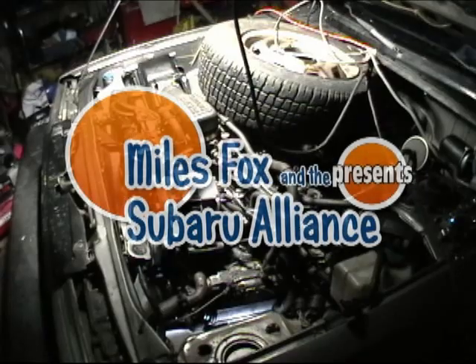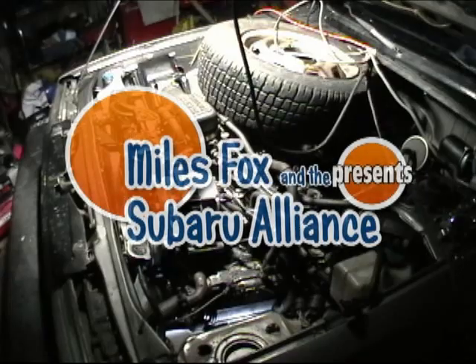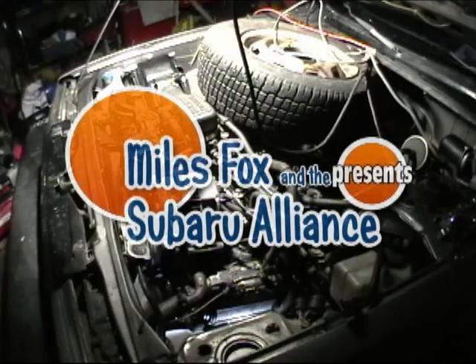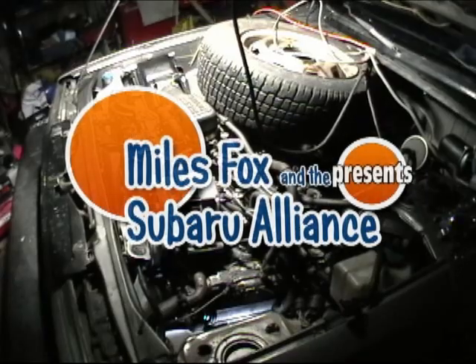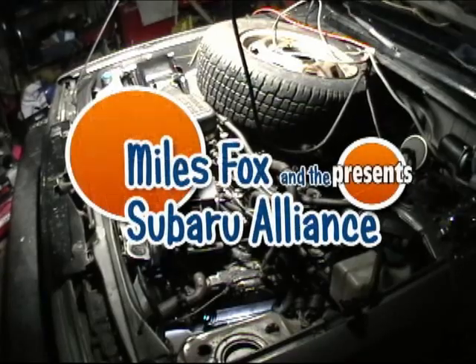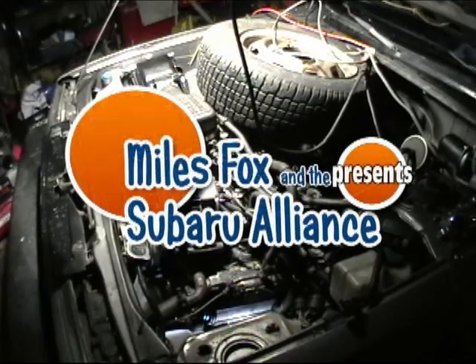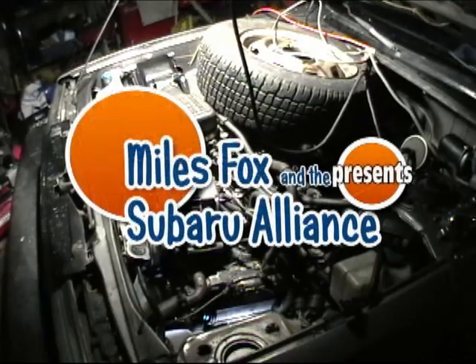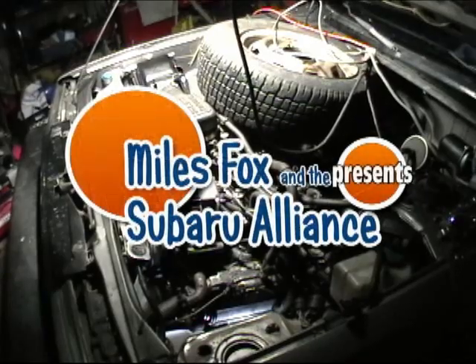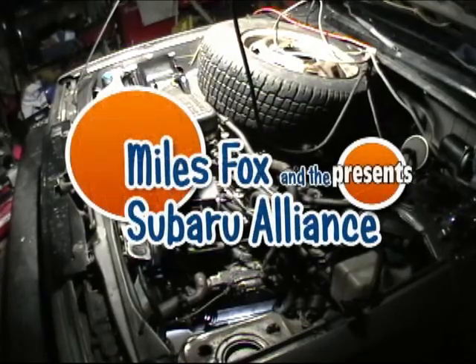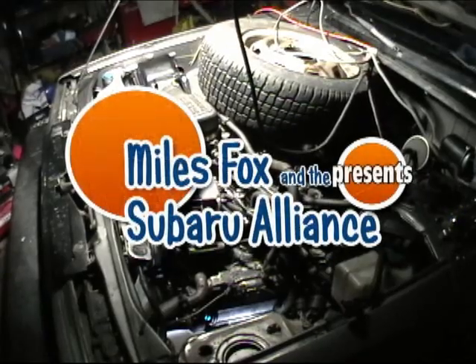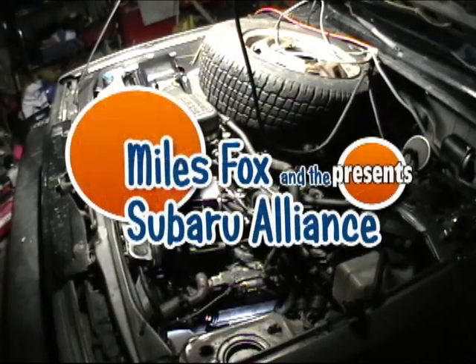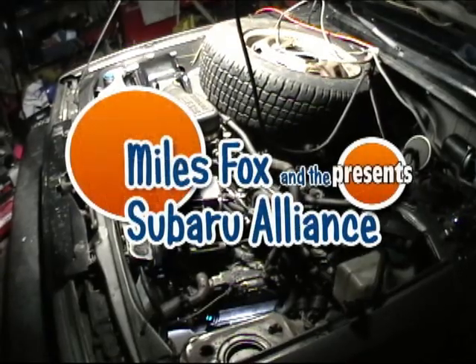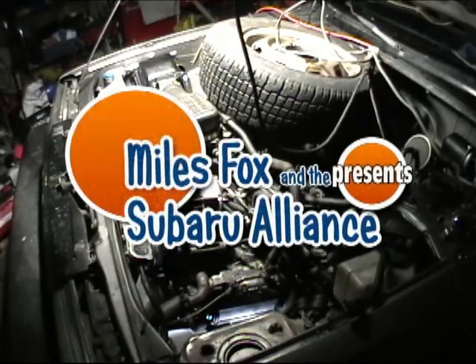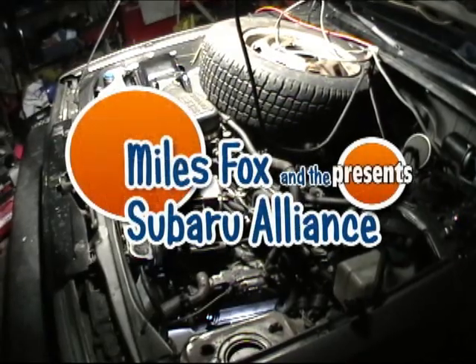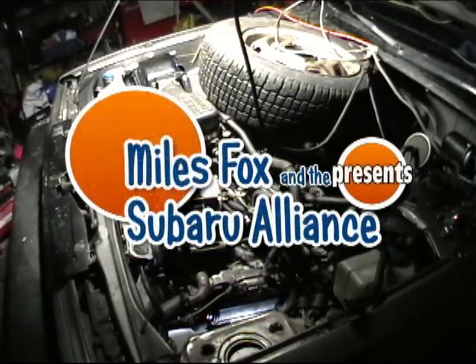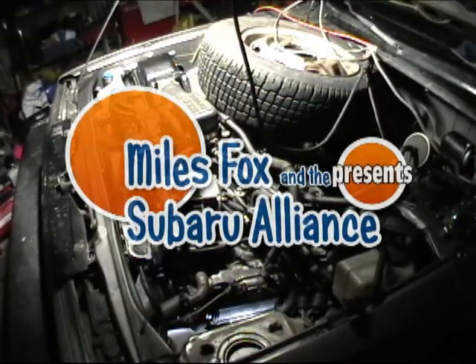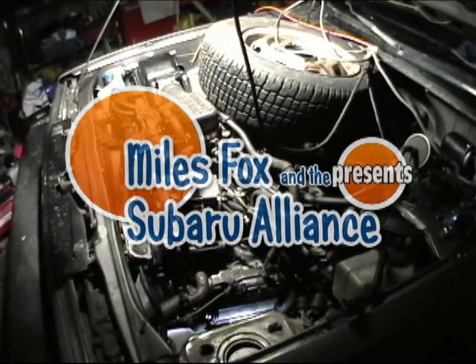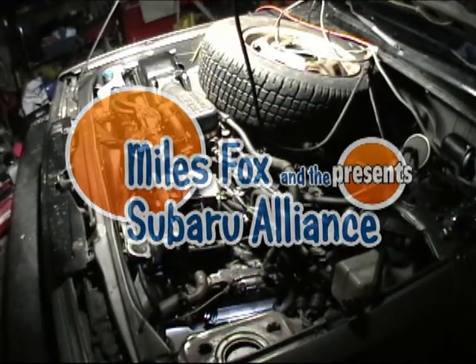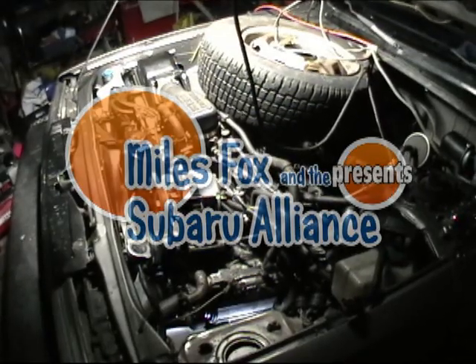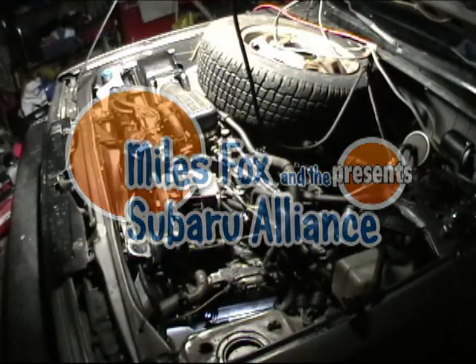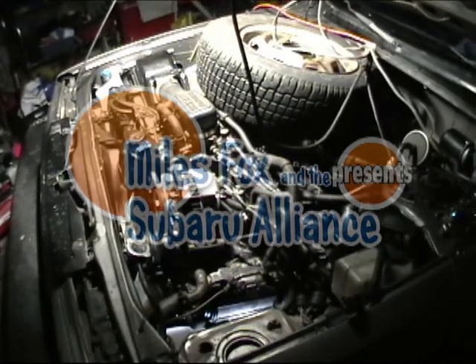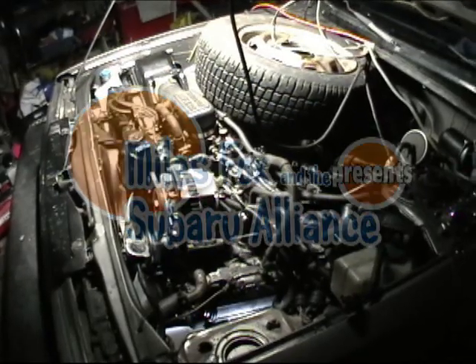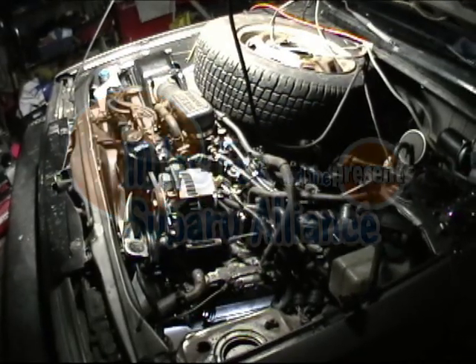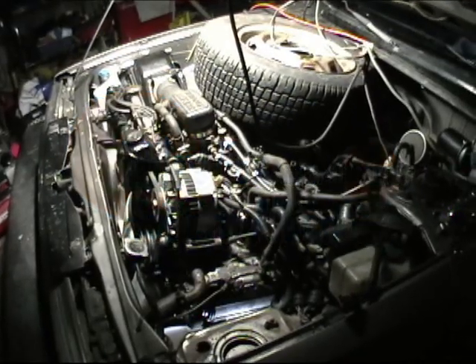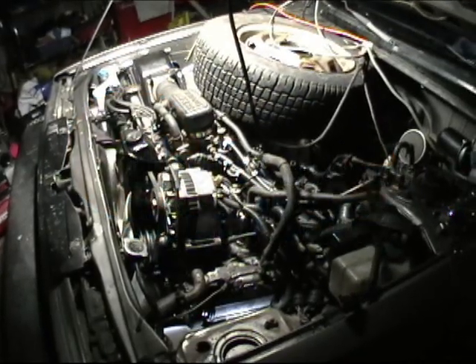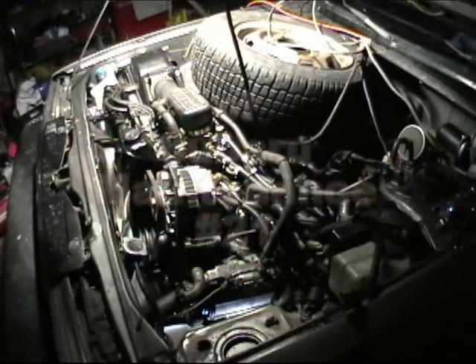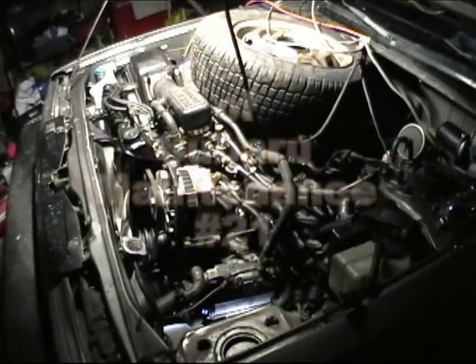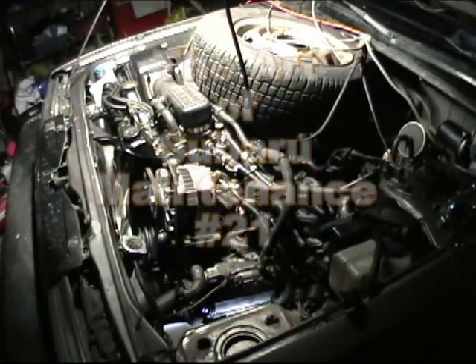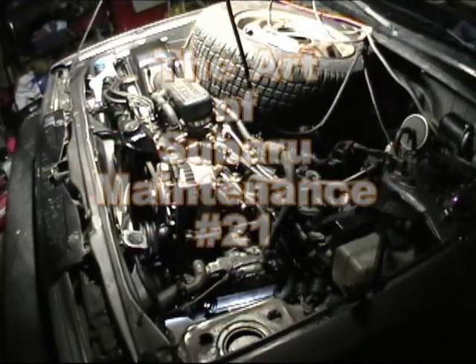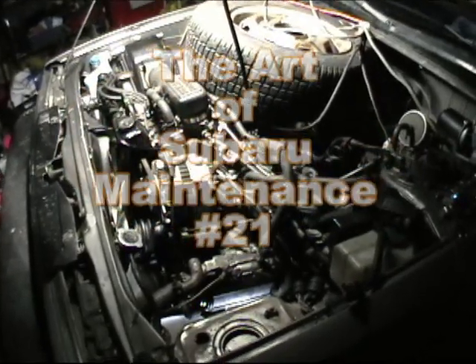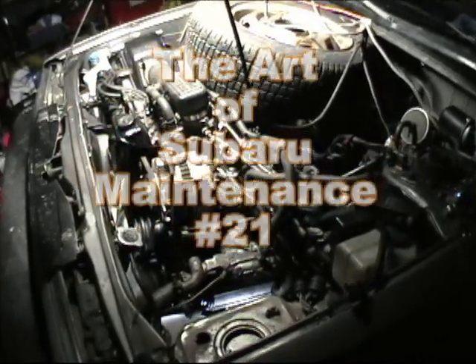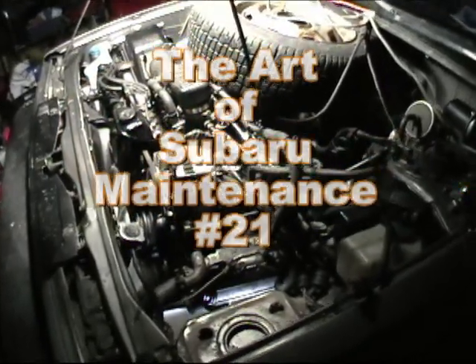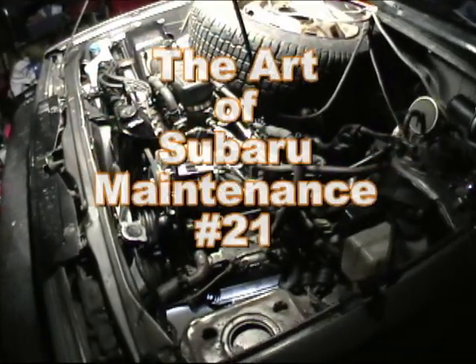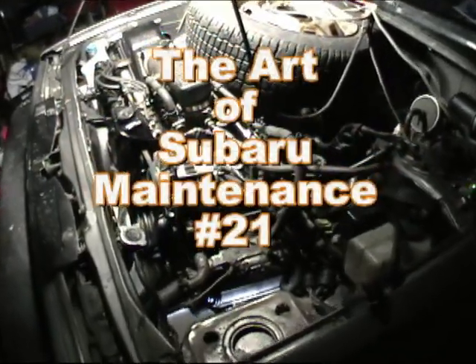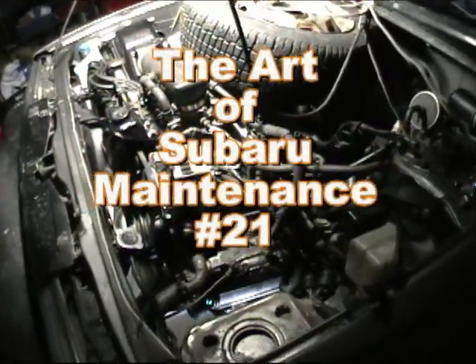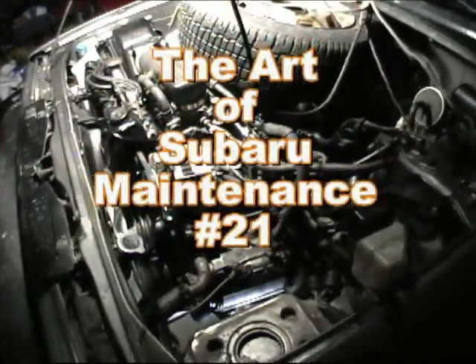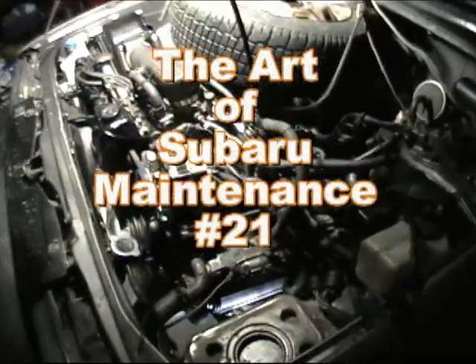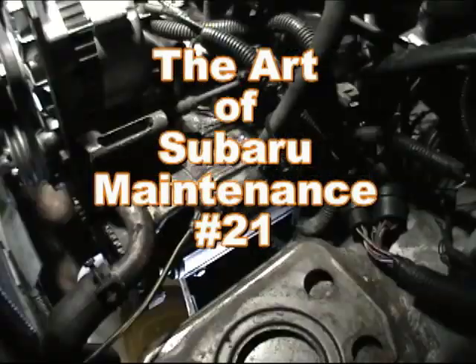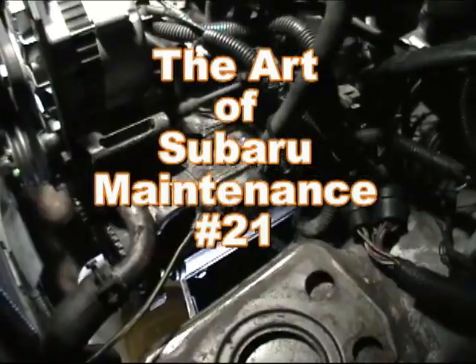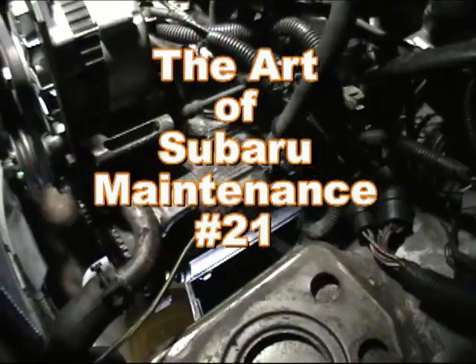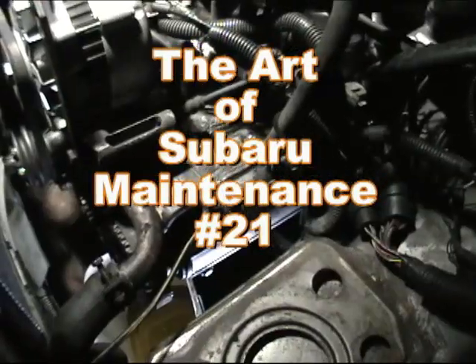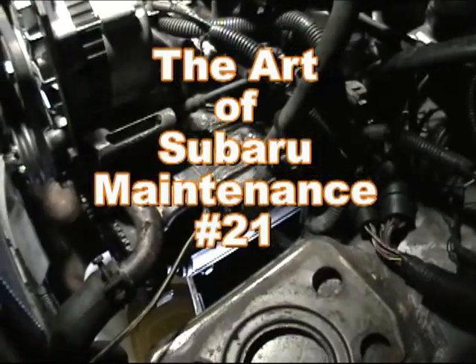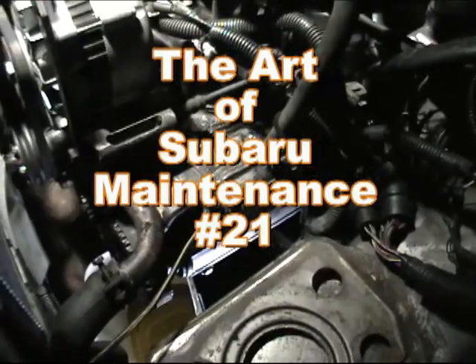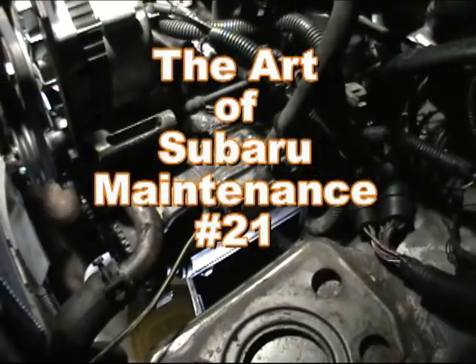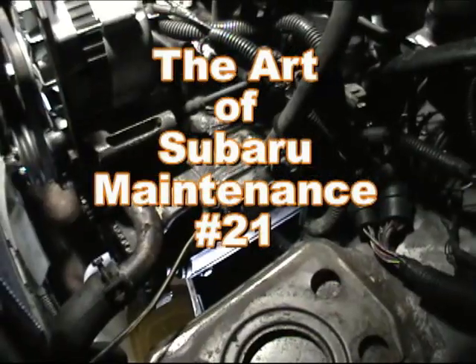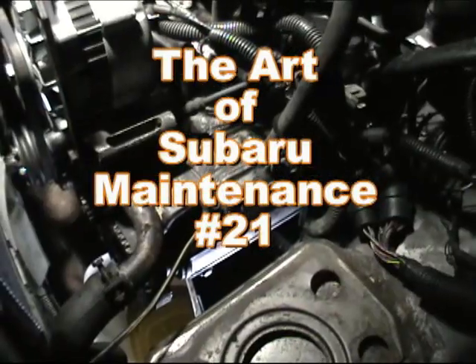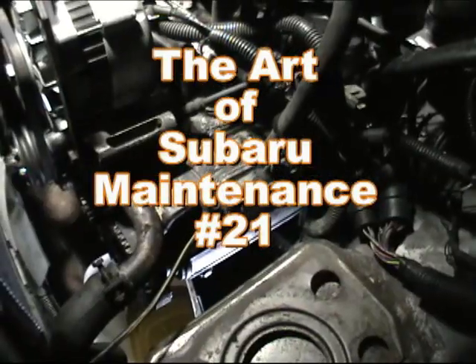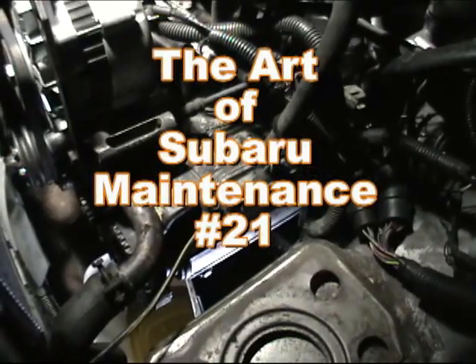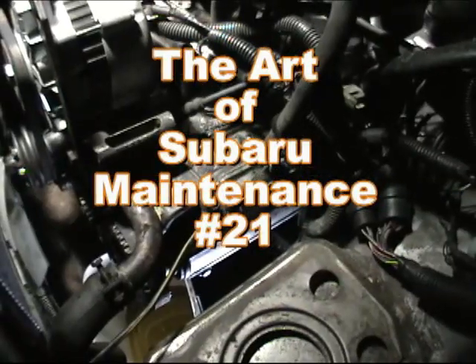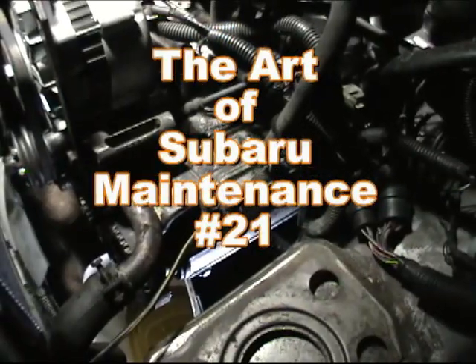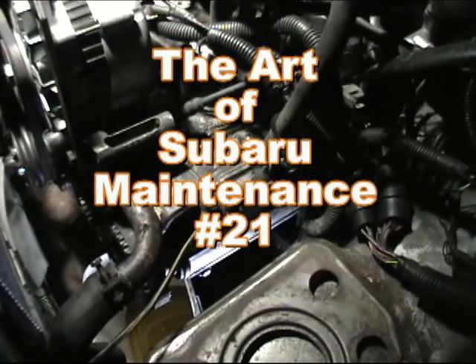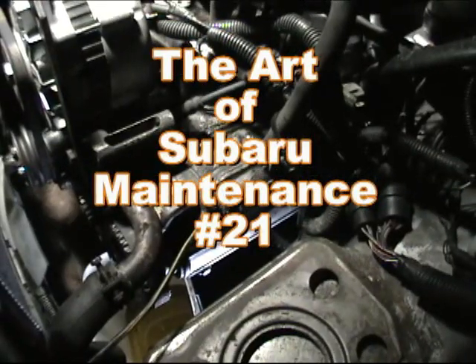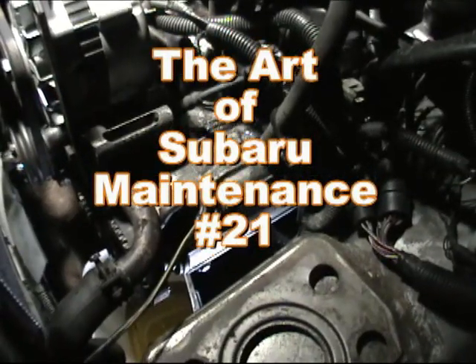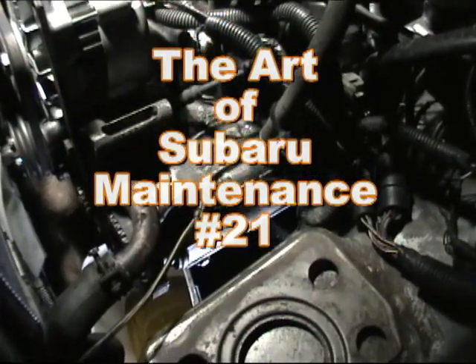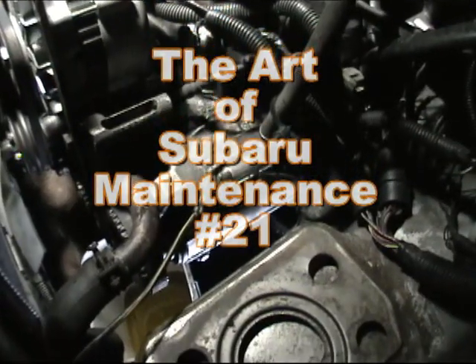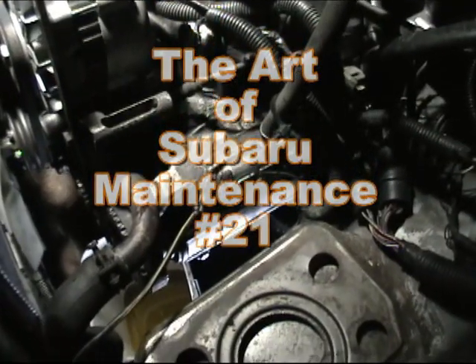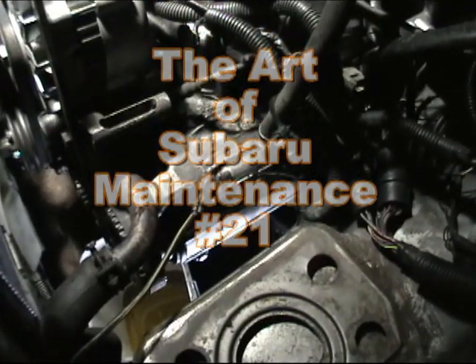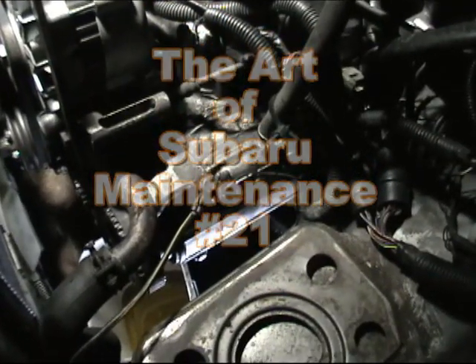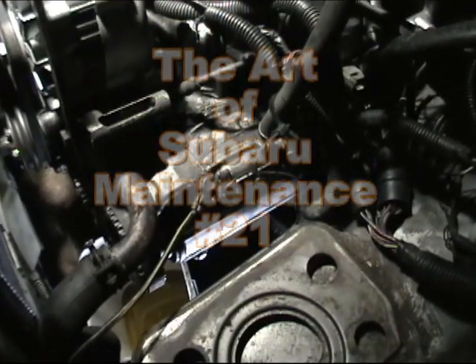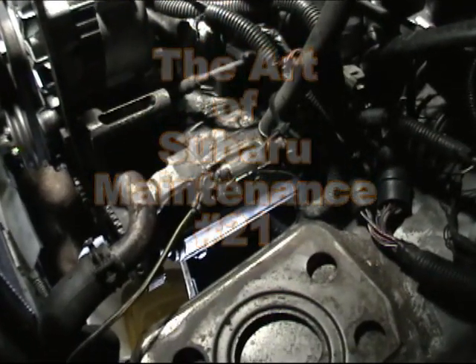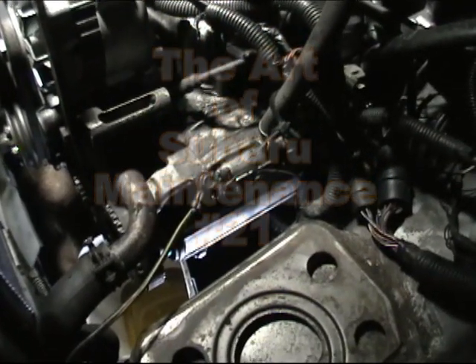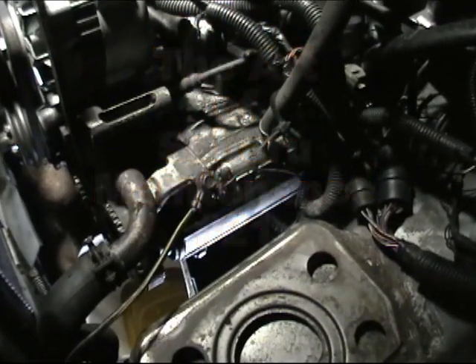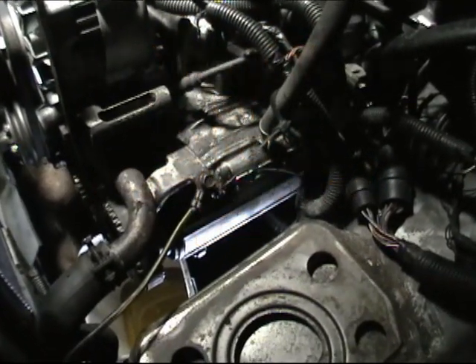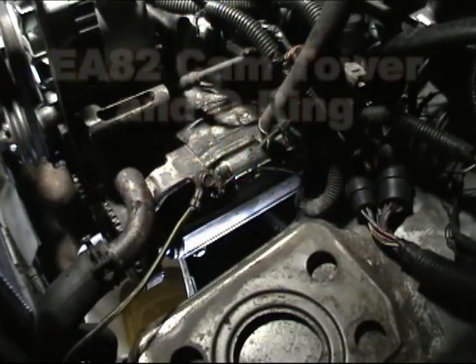The 1989 Subaru GL Wagon EA82 engine. This engine has 200,000 miles original to it.